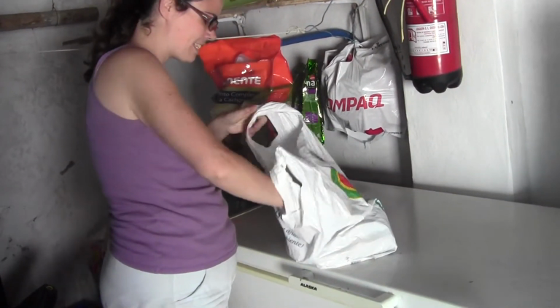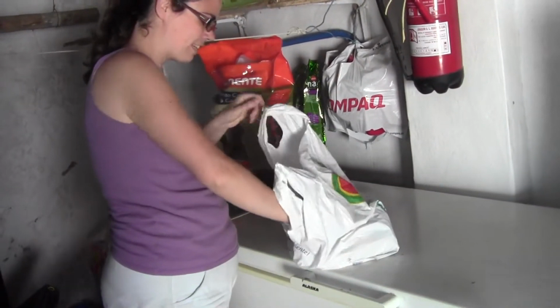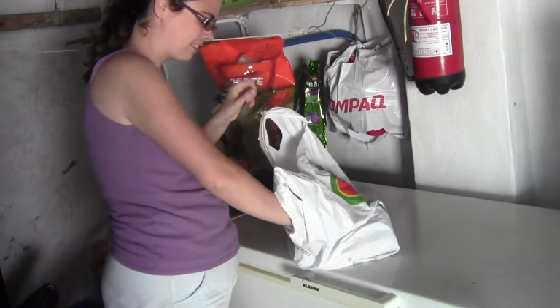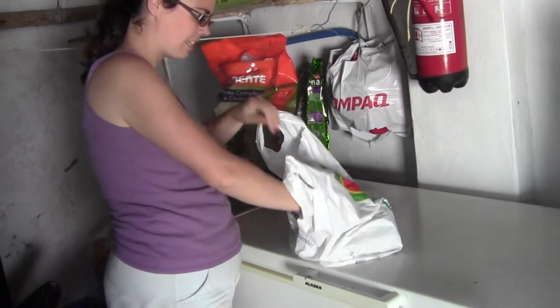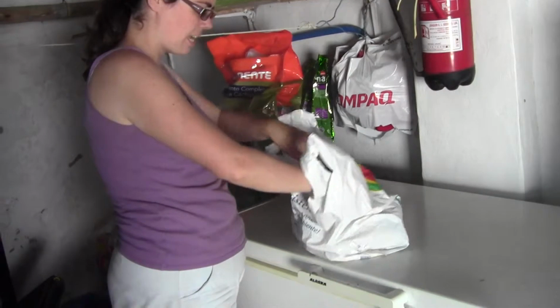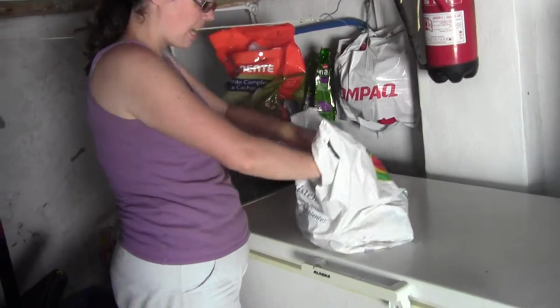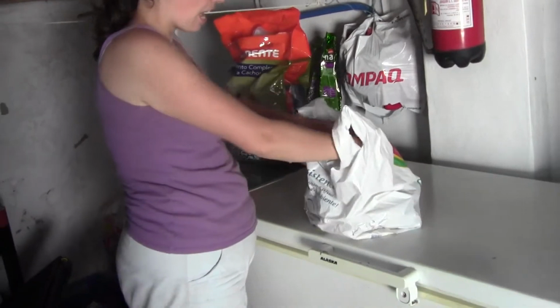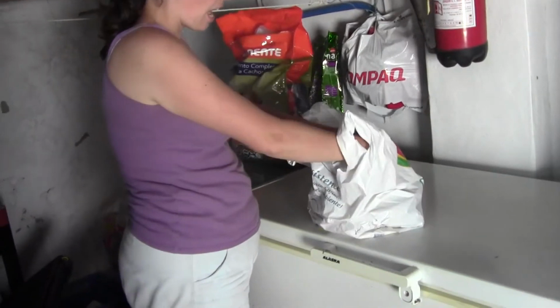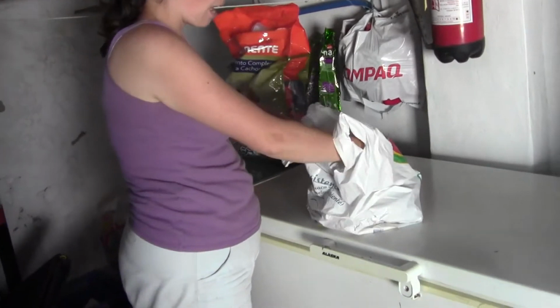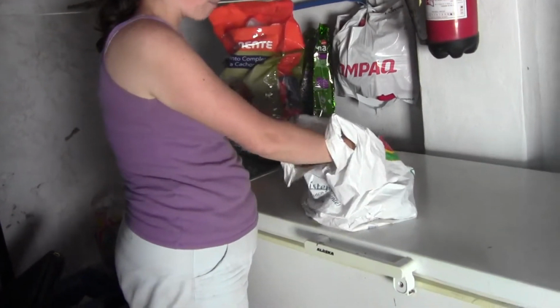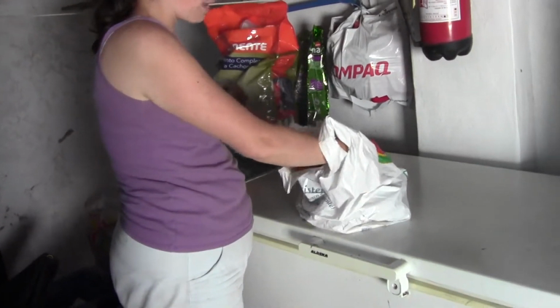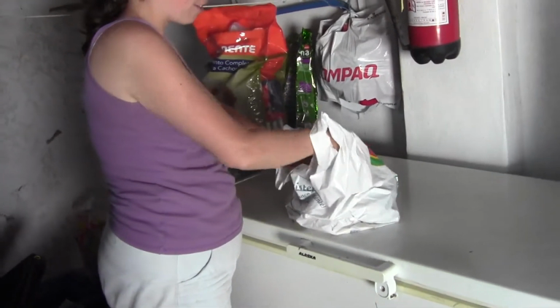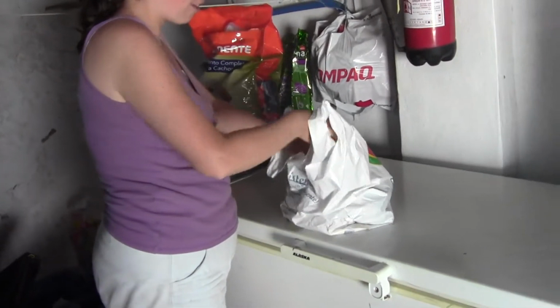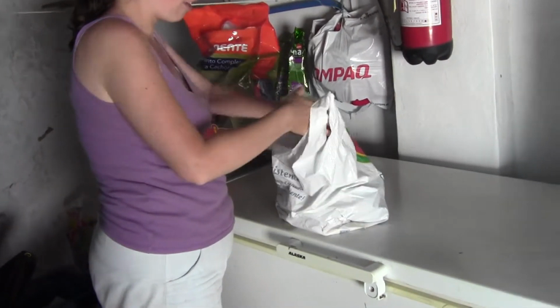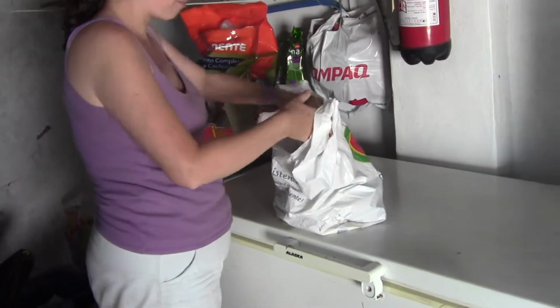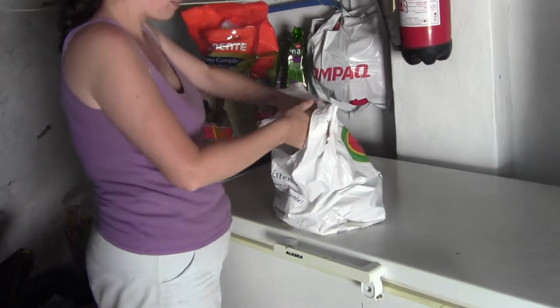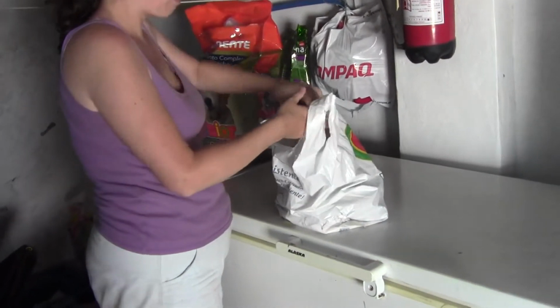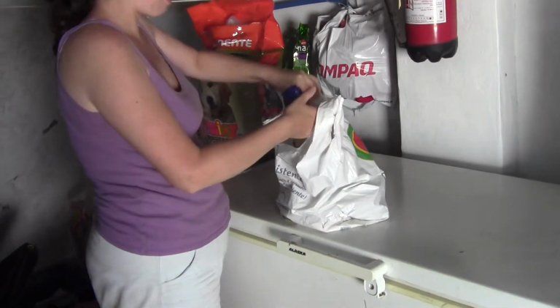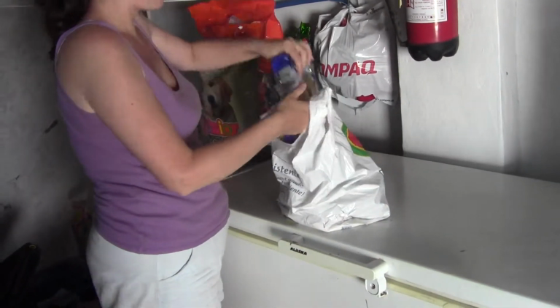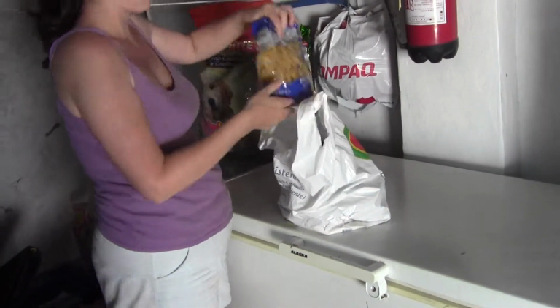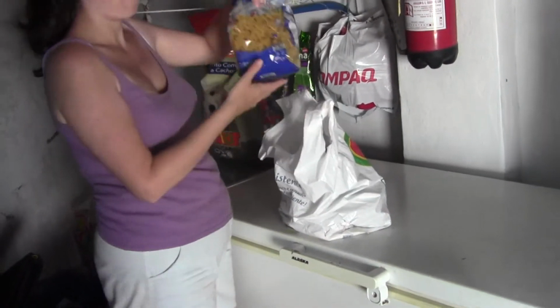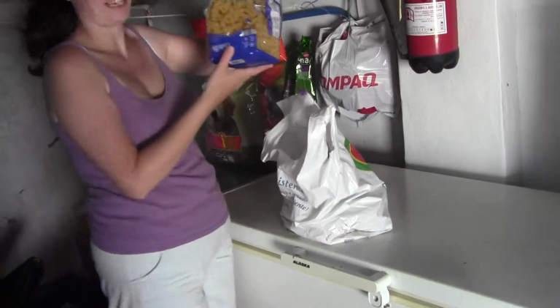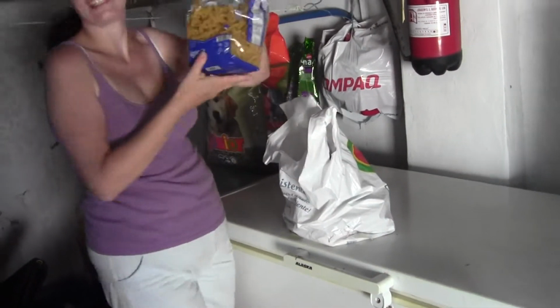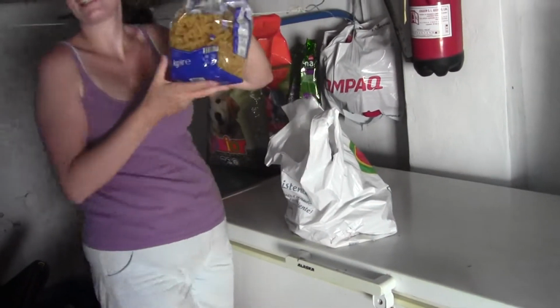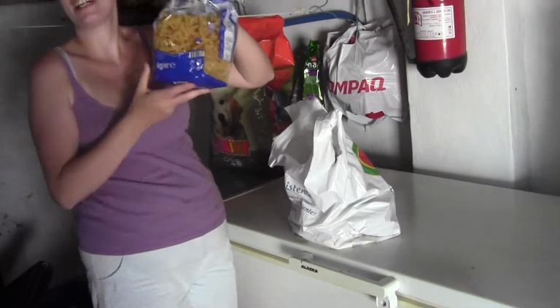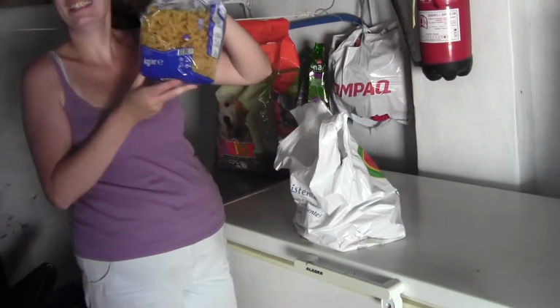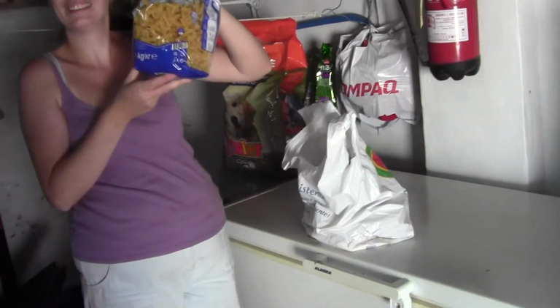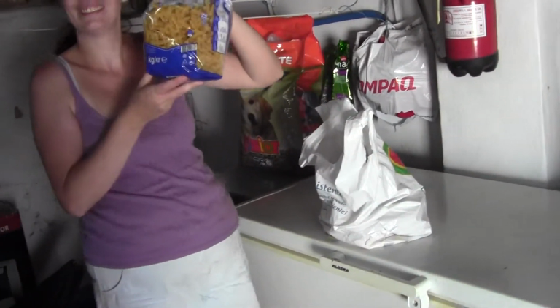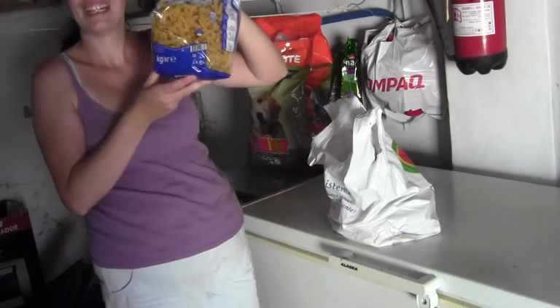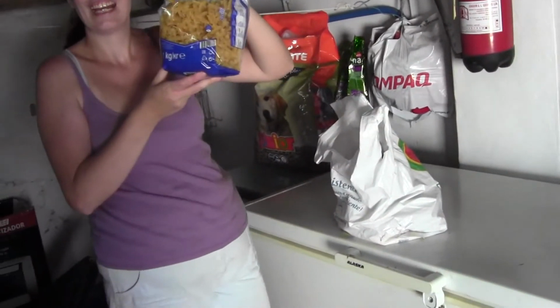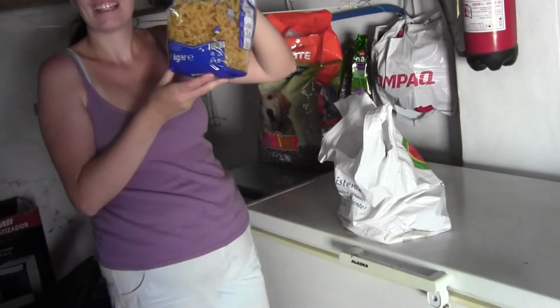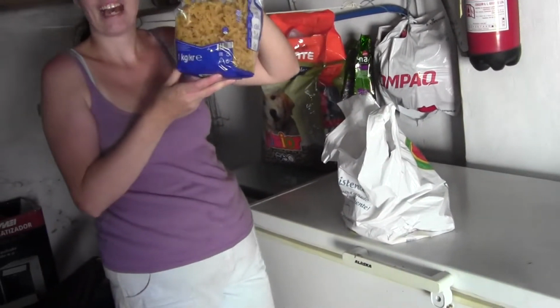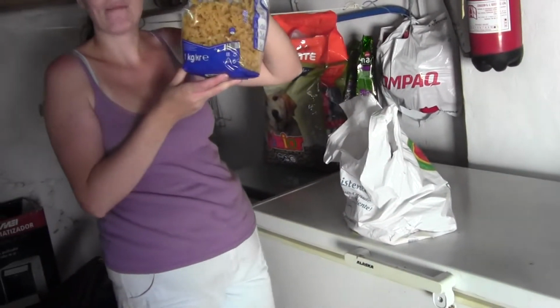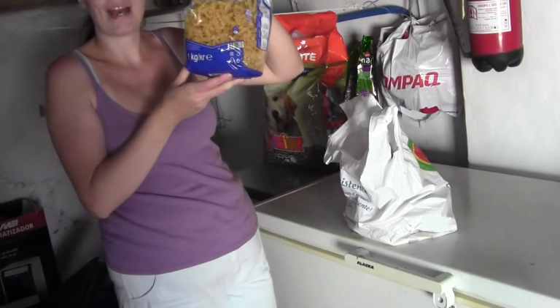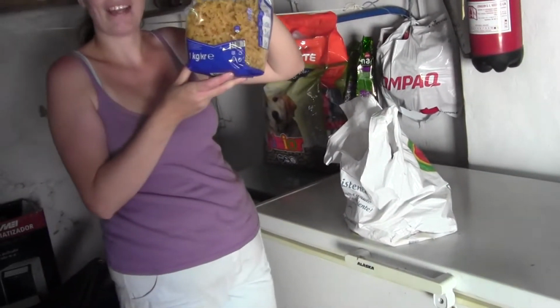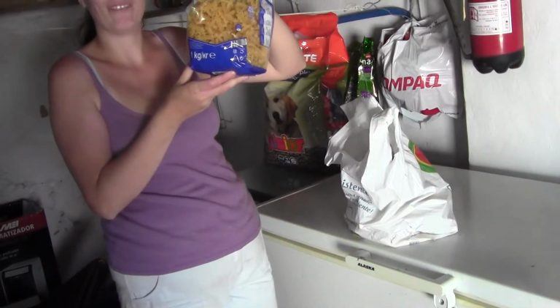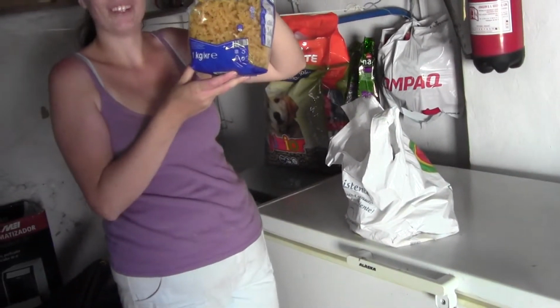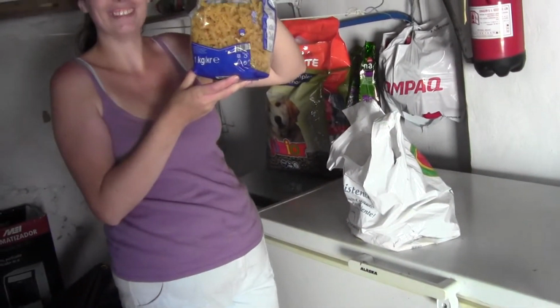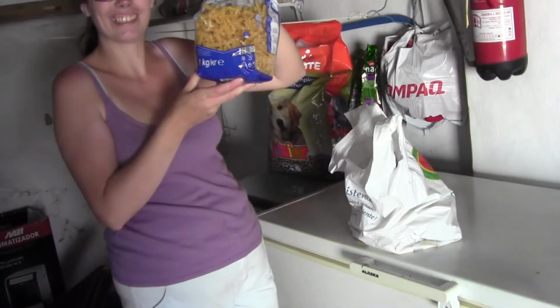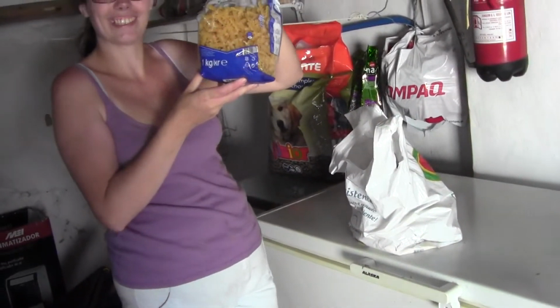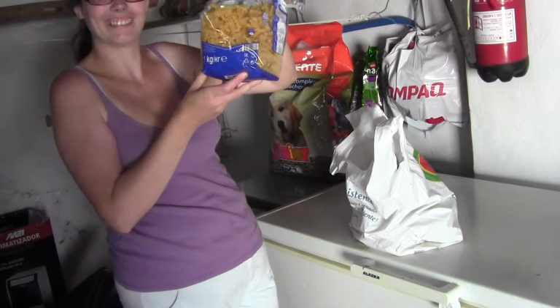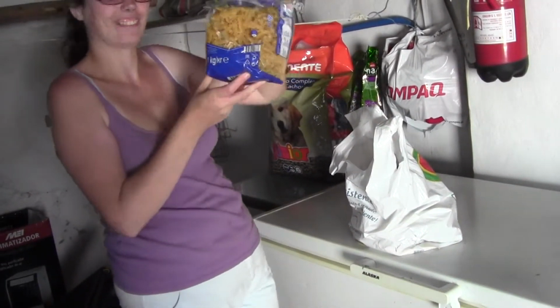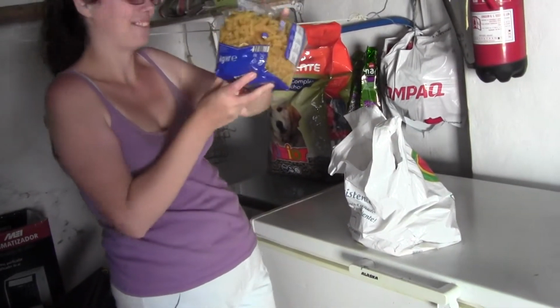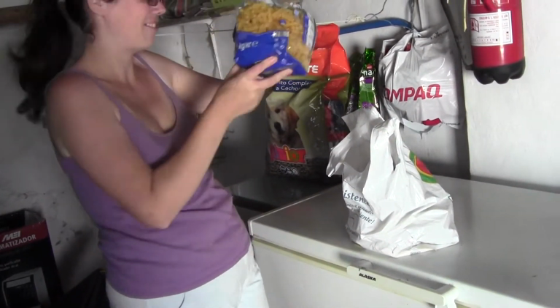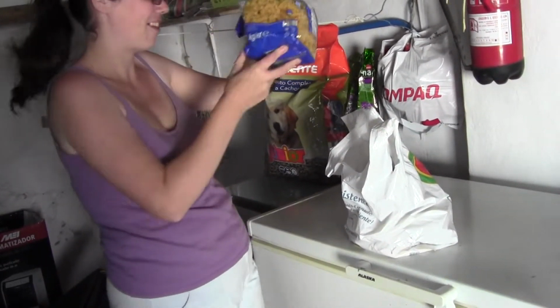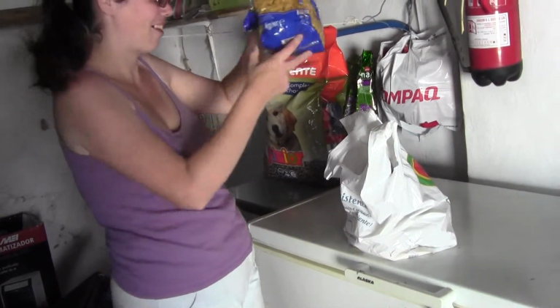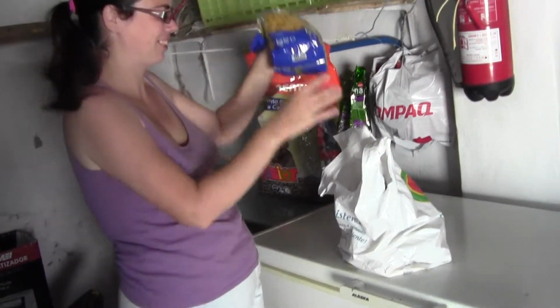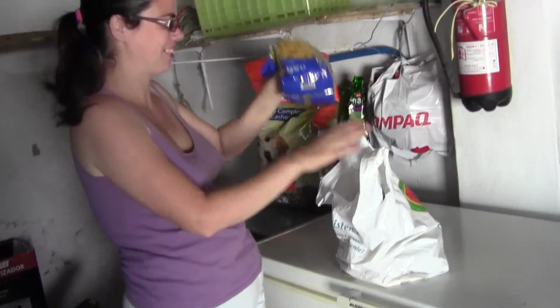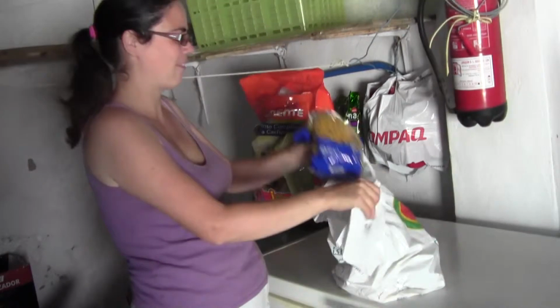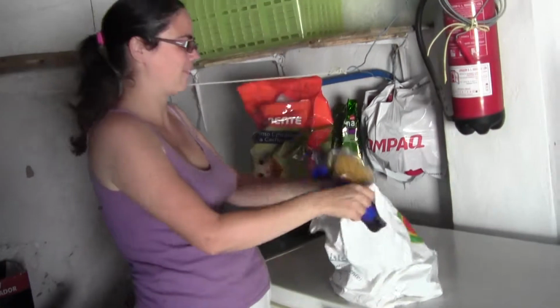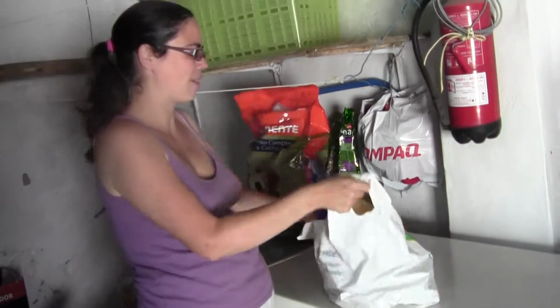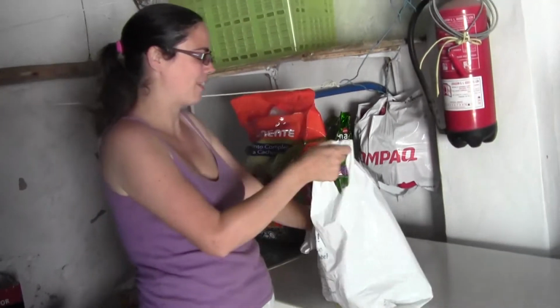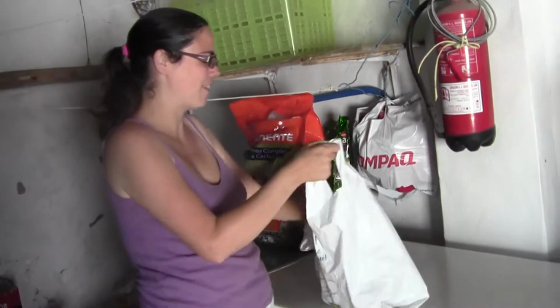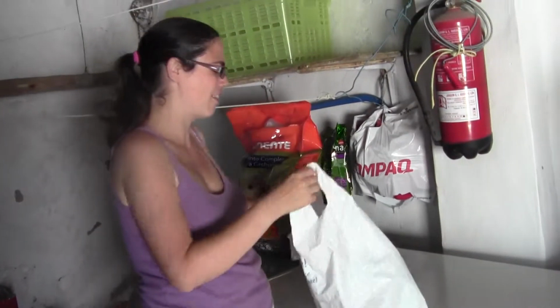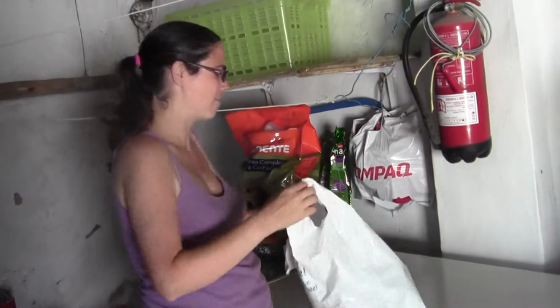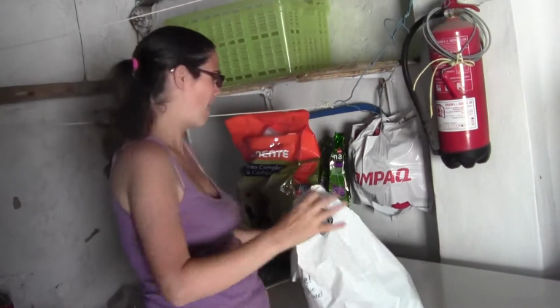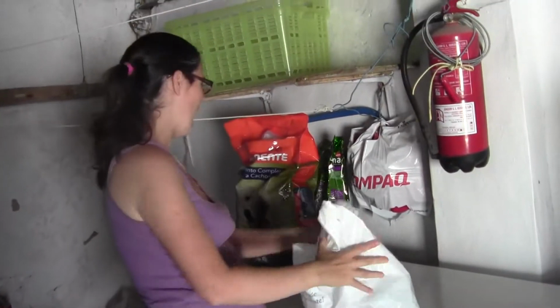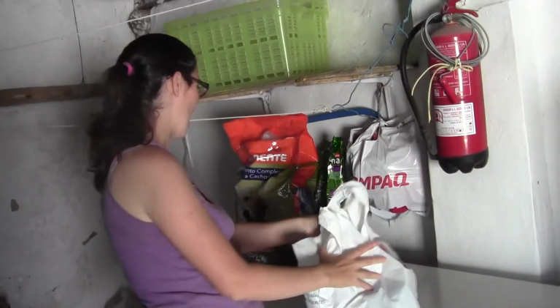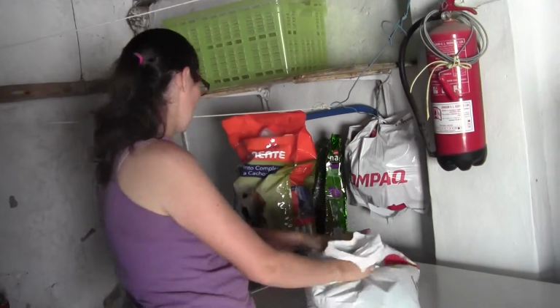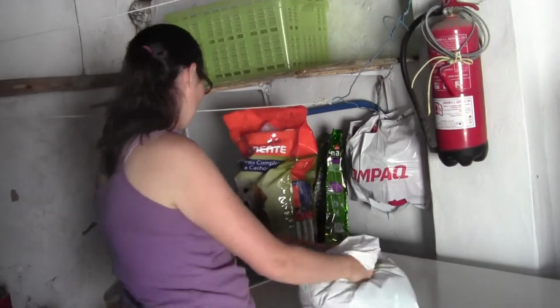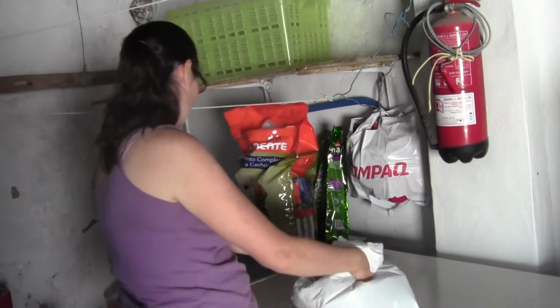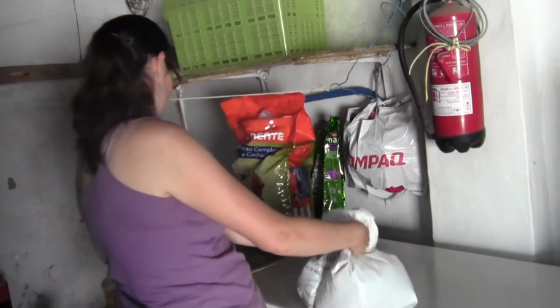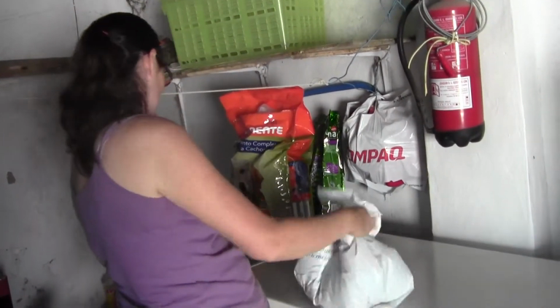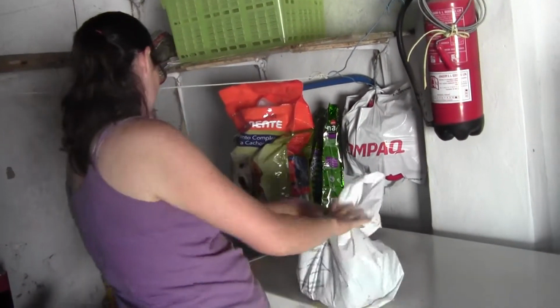These are my enormous bags of pasta that I buy in bulk. I shouldn't have them, I know, but I love them.